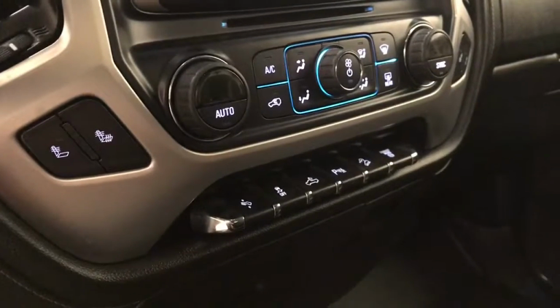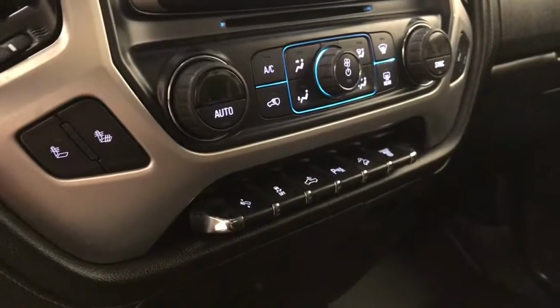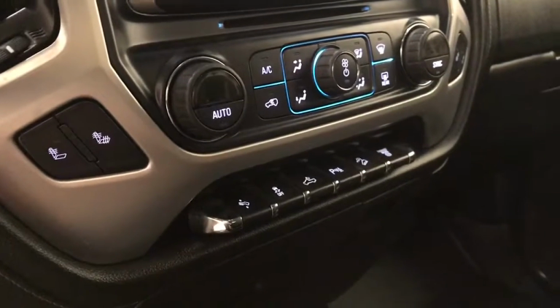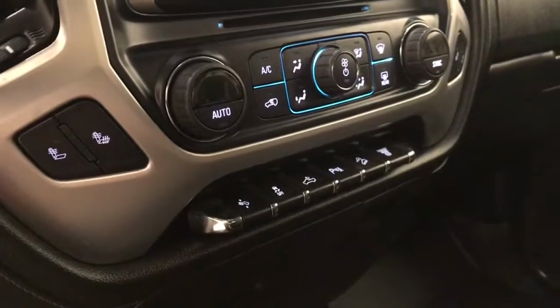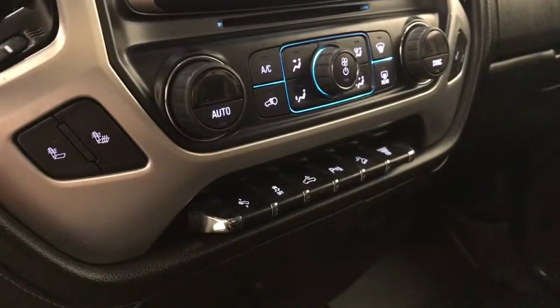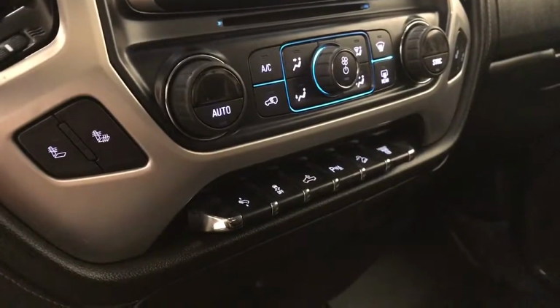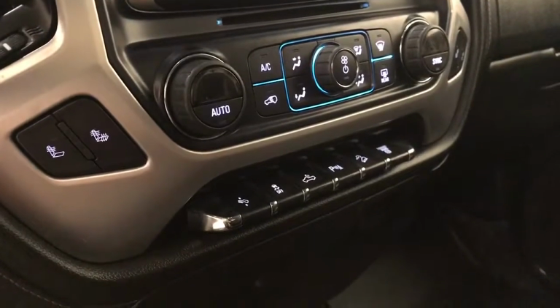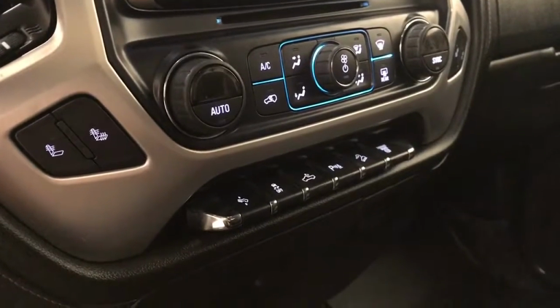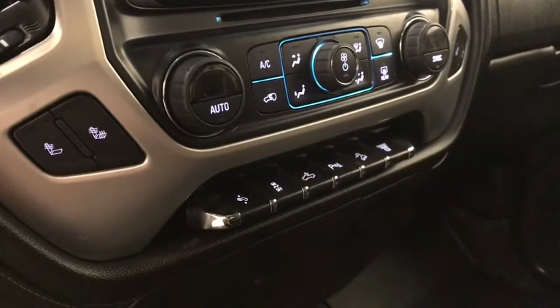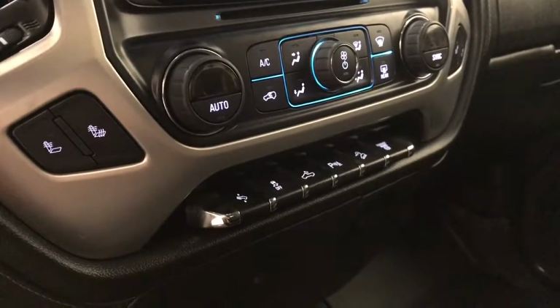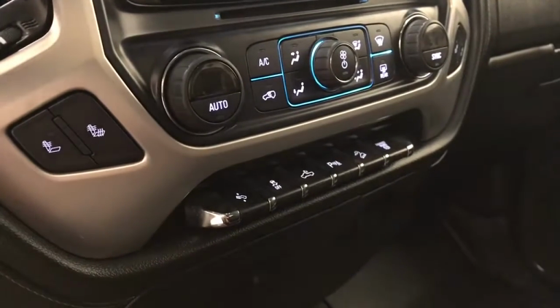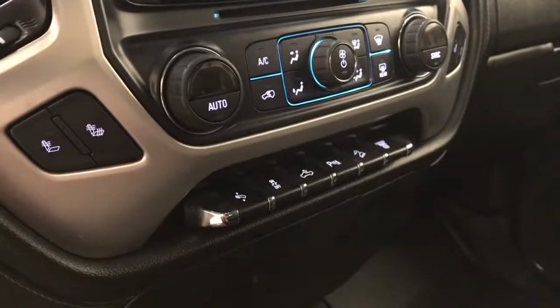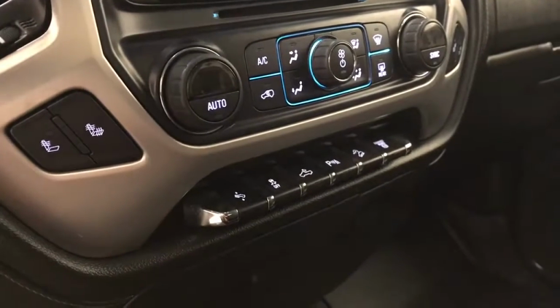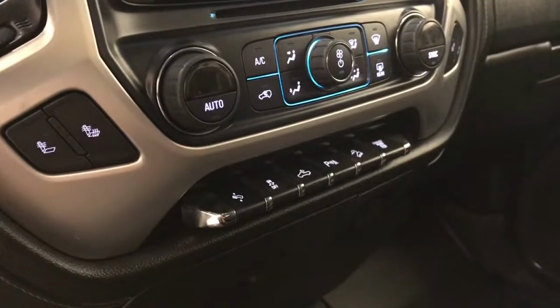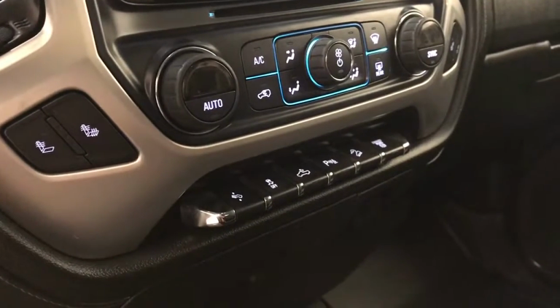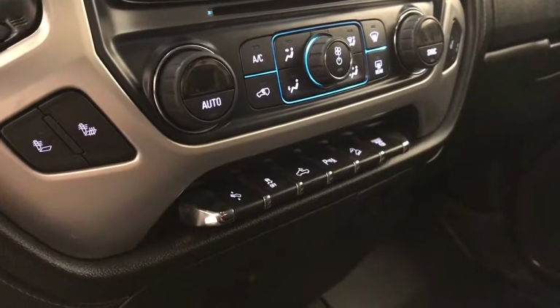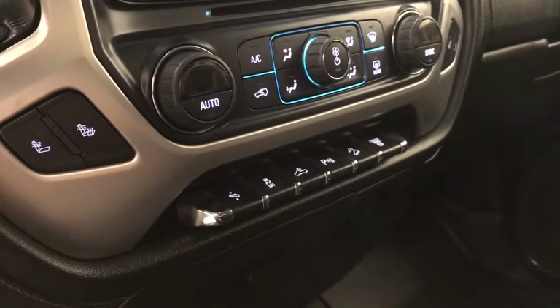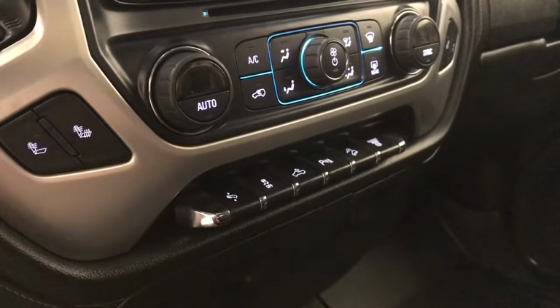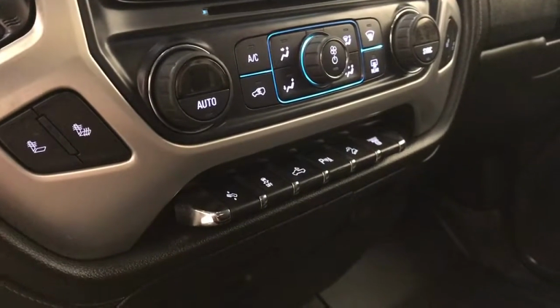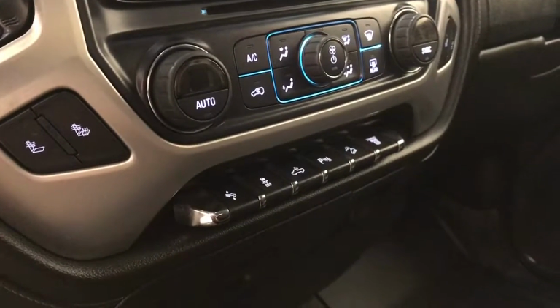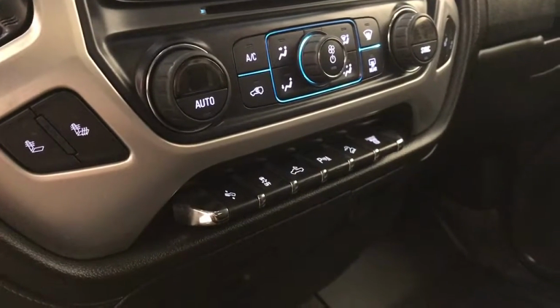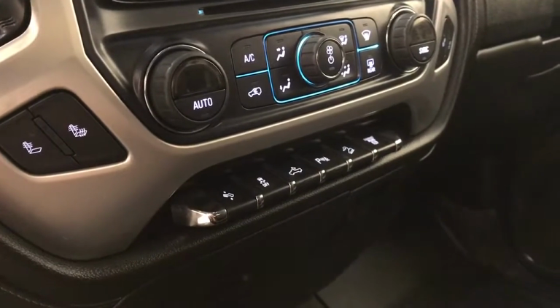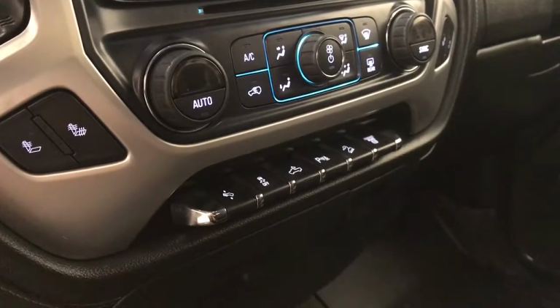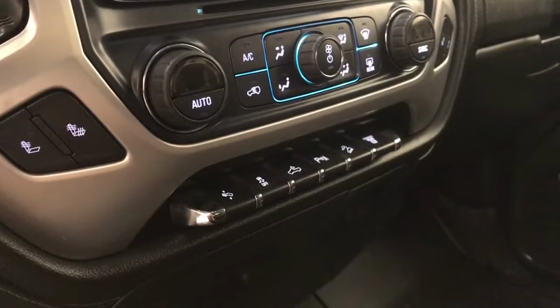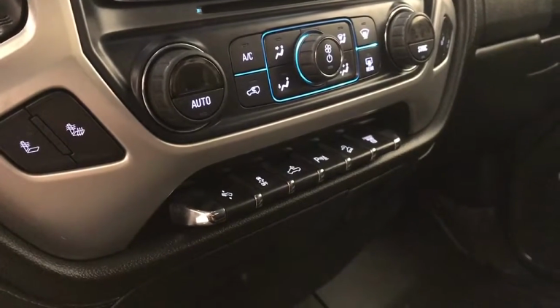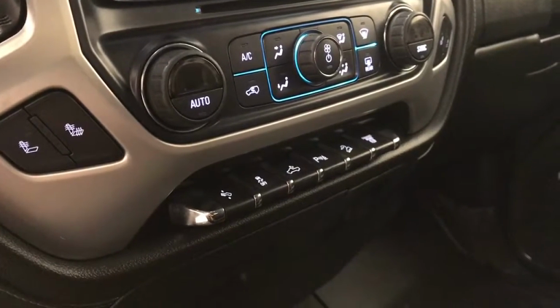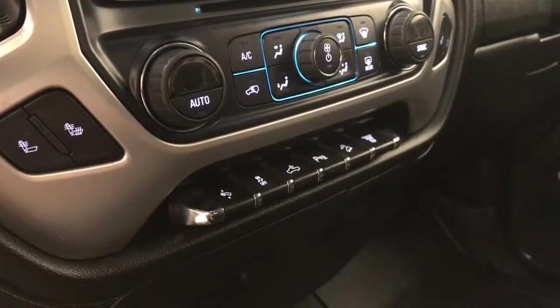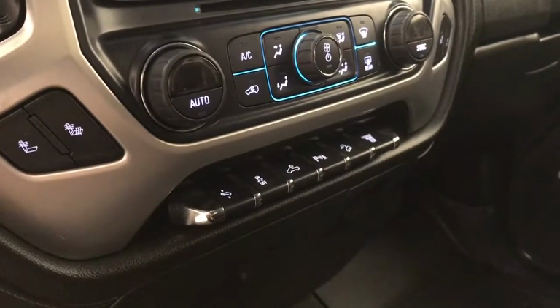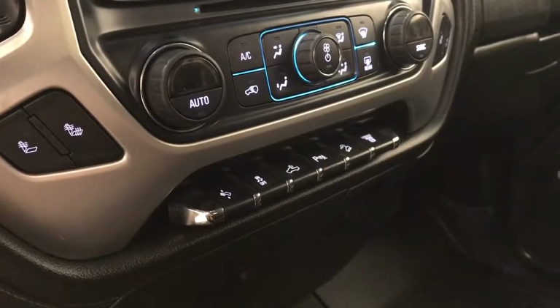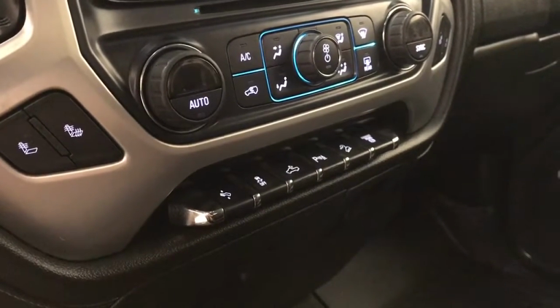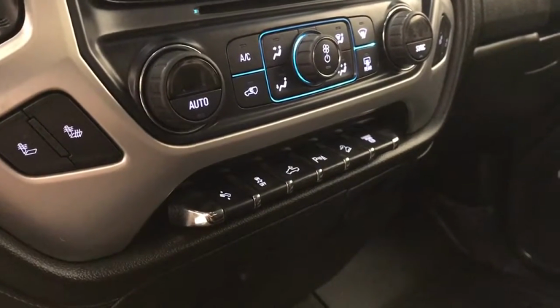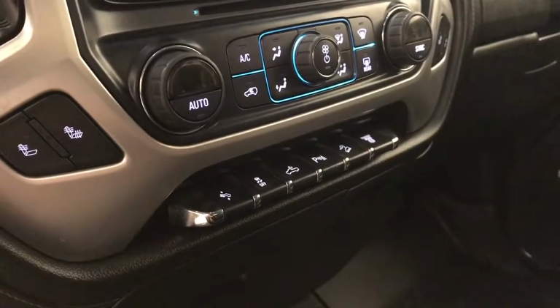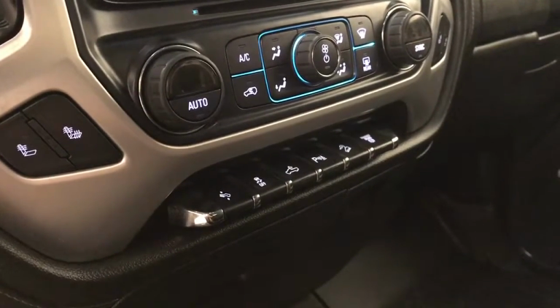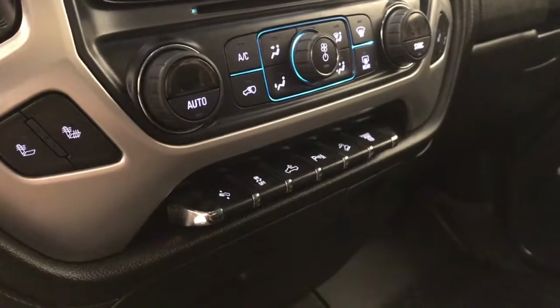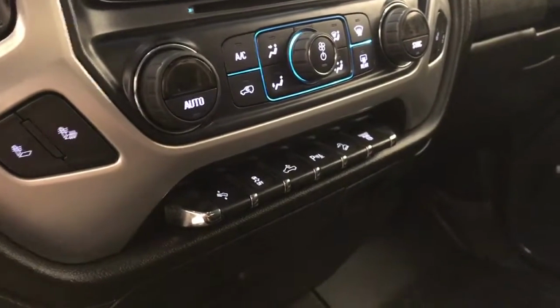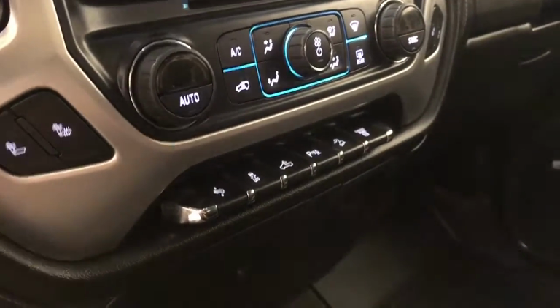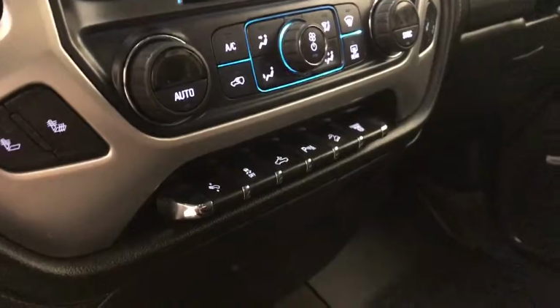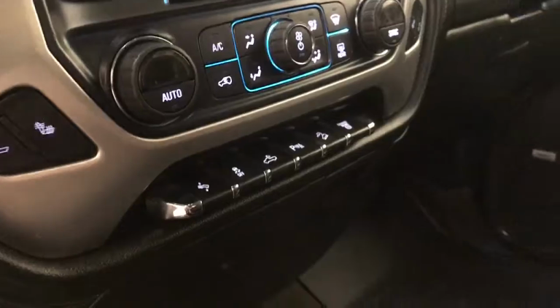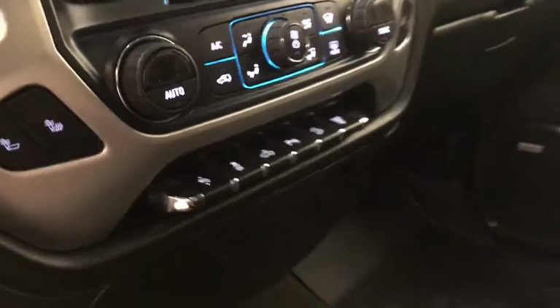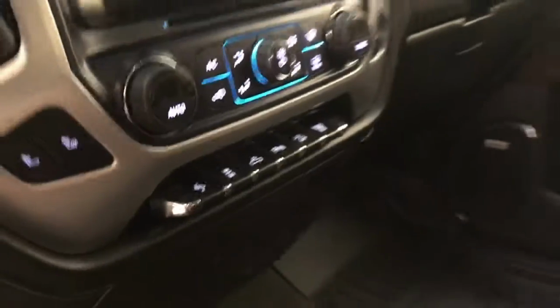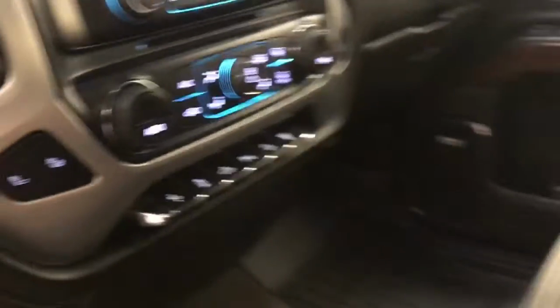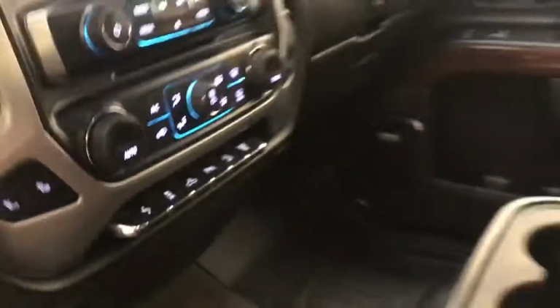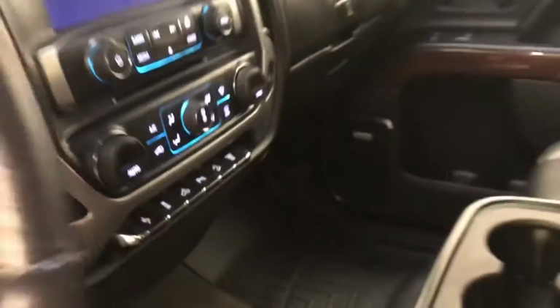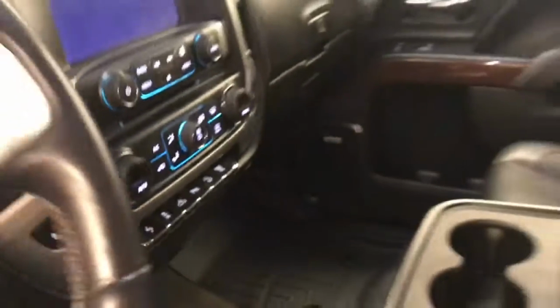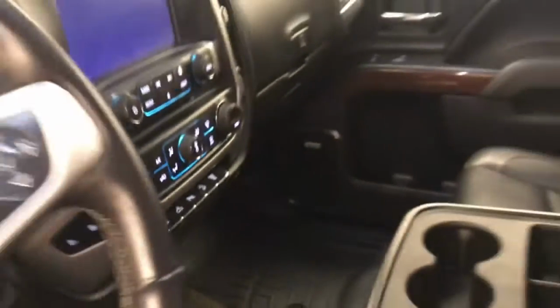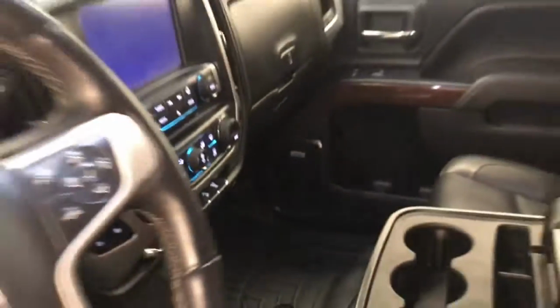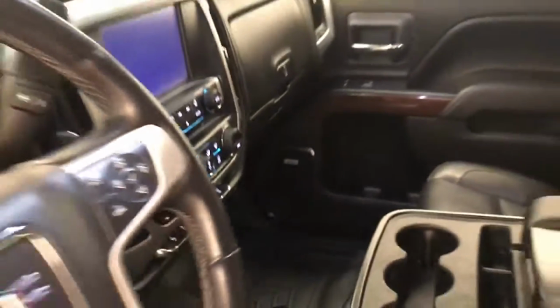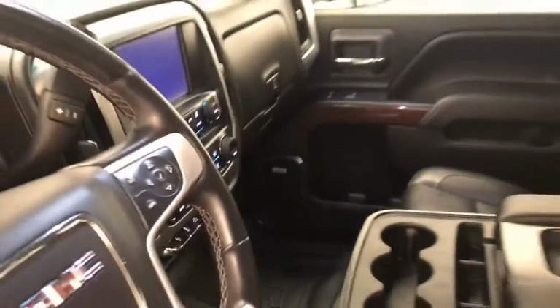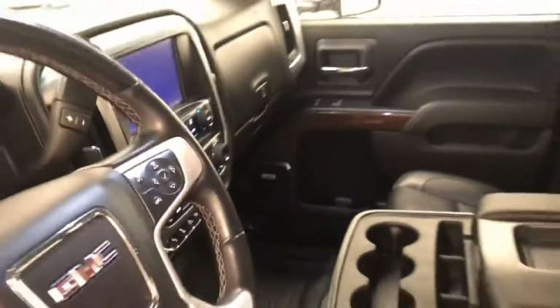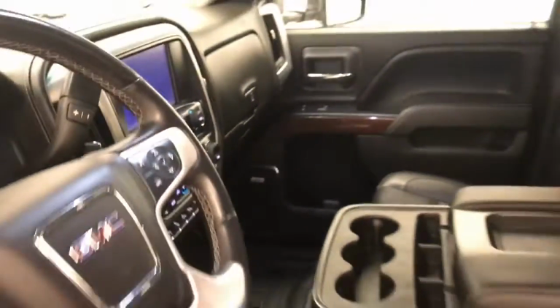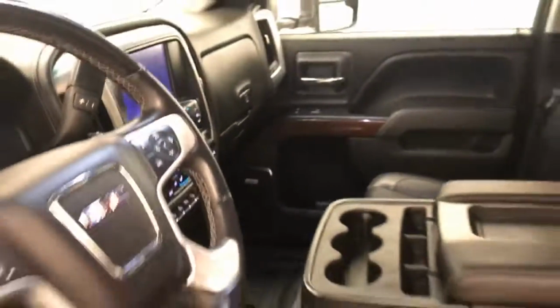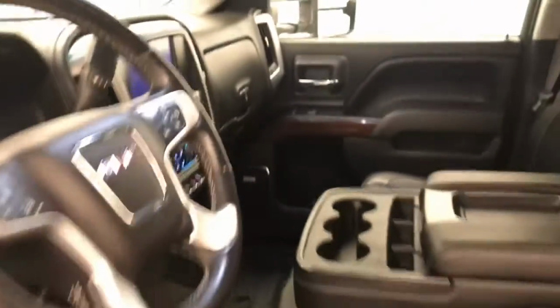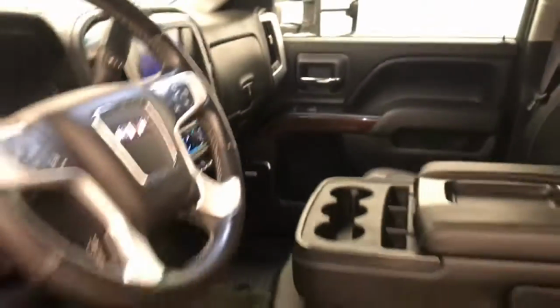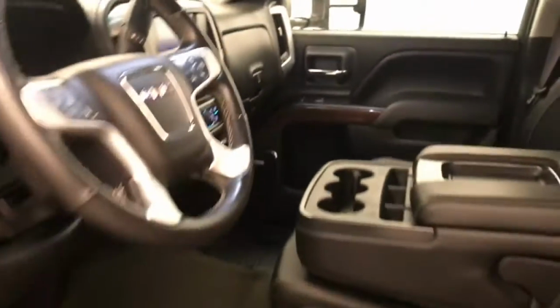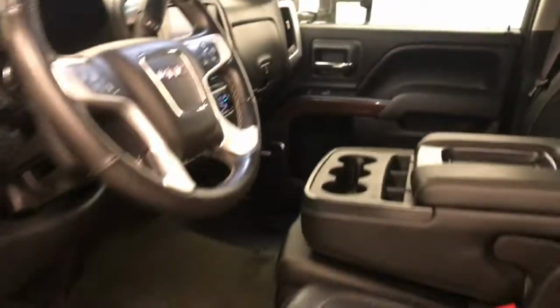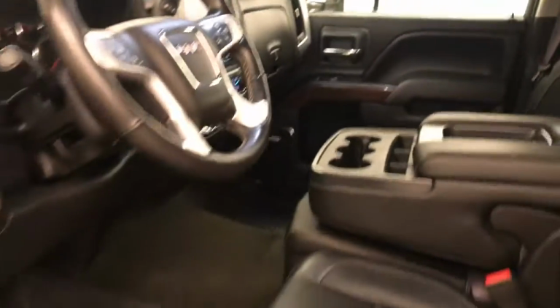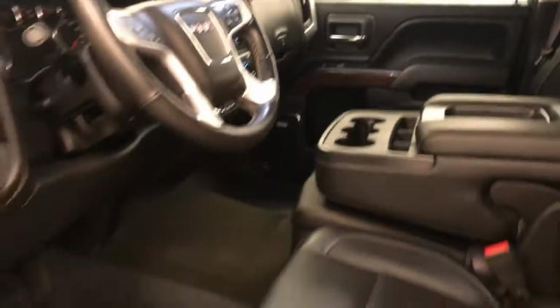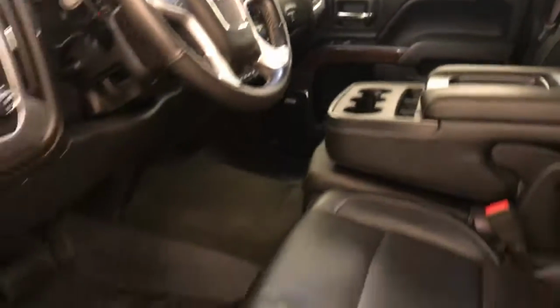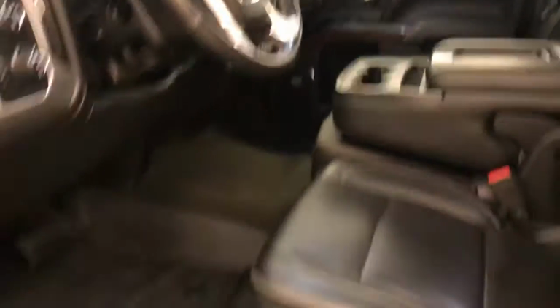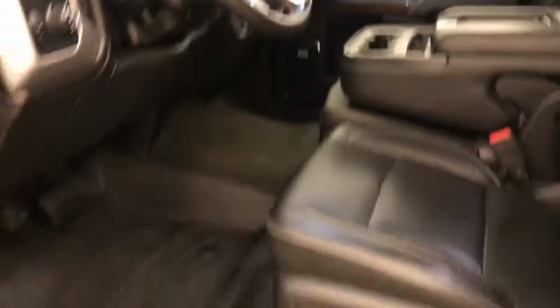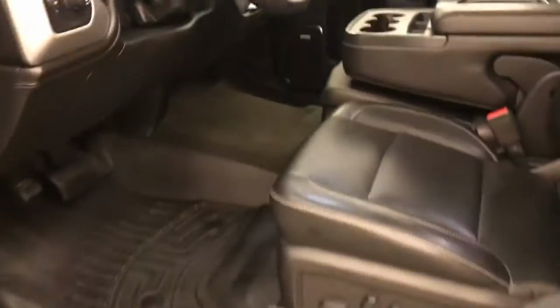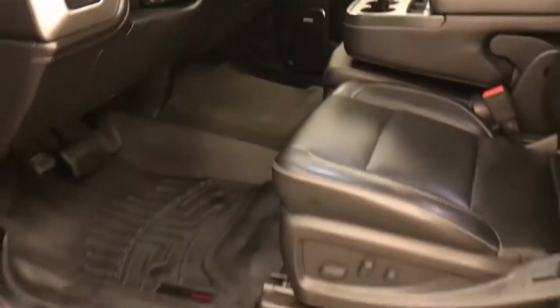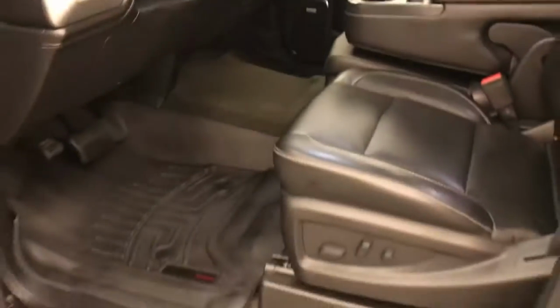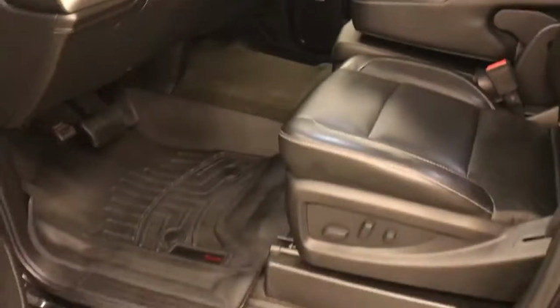Traction control, rear cargo line controls, parking assist controls, hill descent controls and diesel exhaust brake. Our interior colour is black.